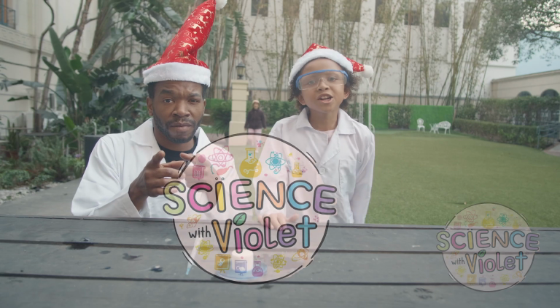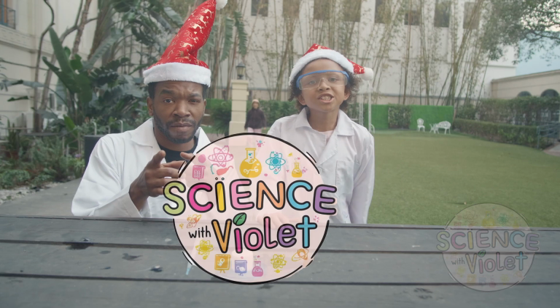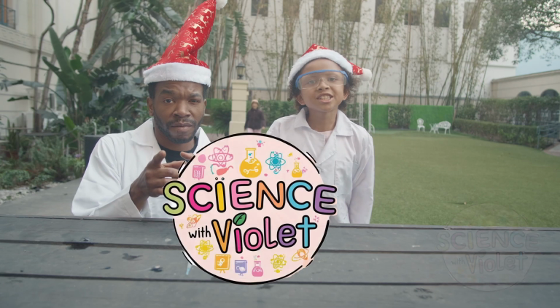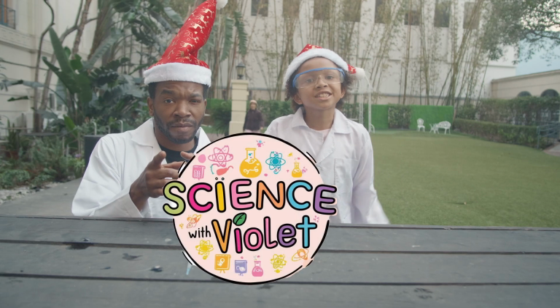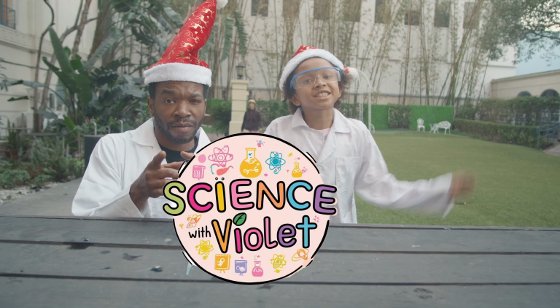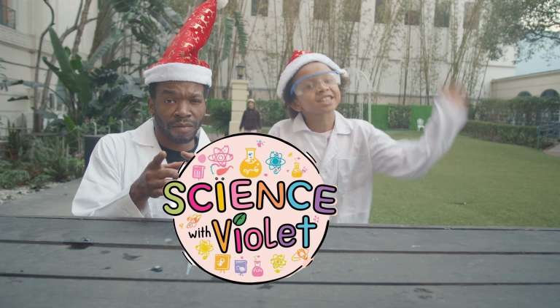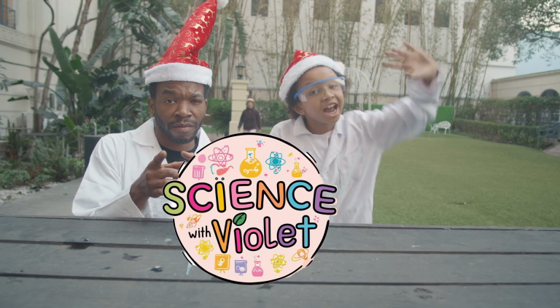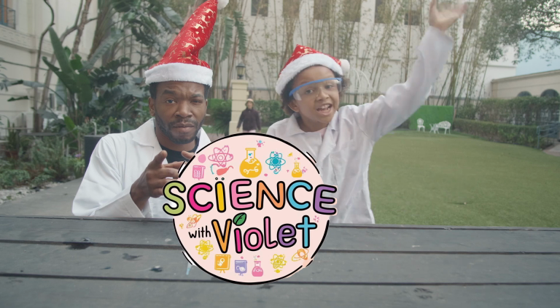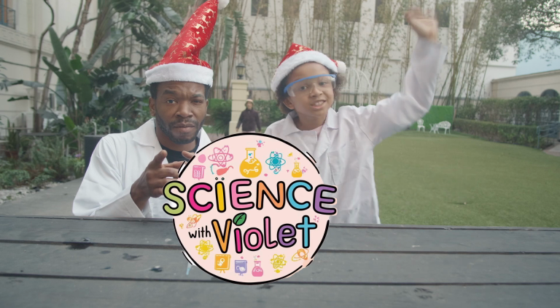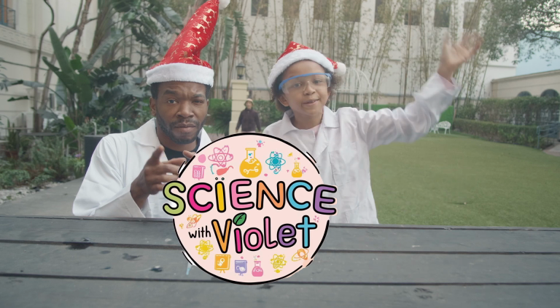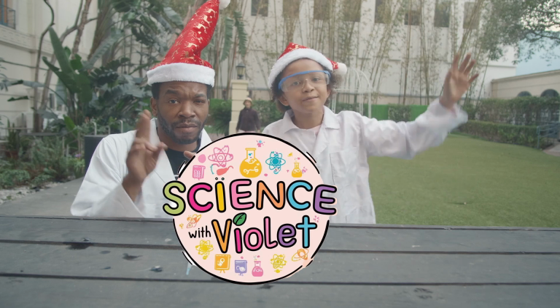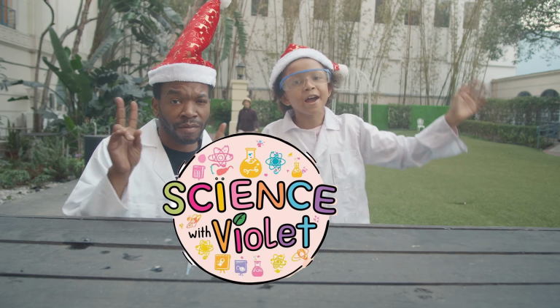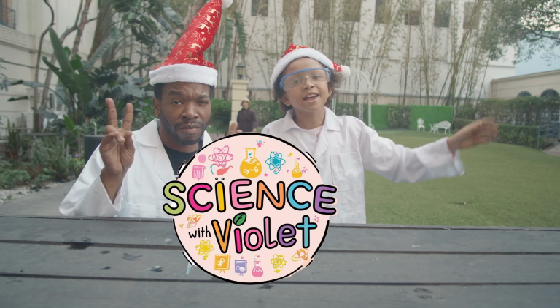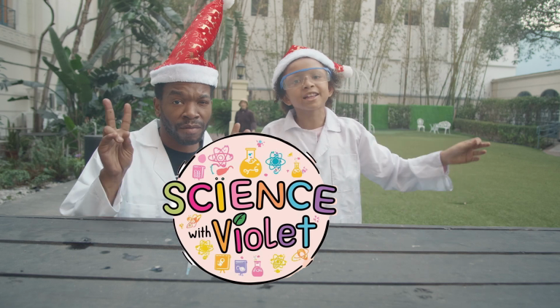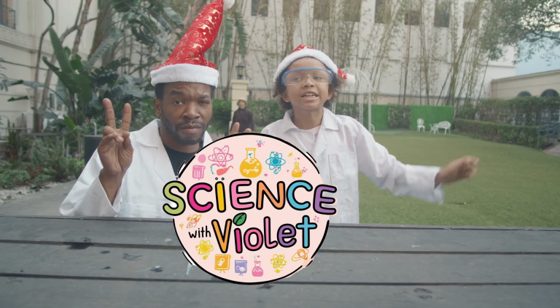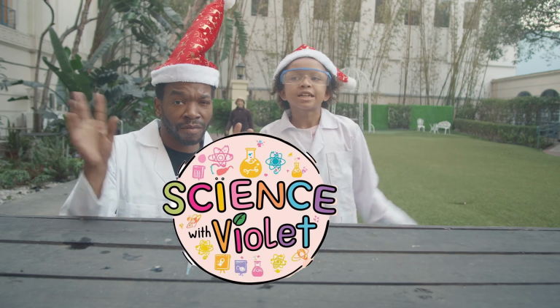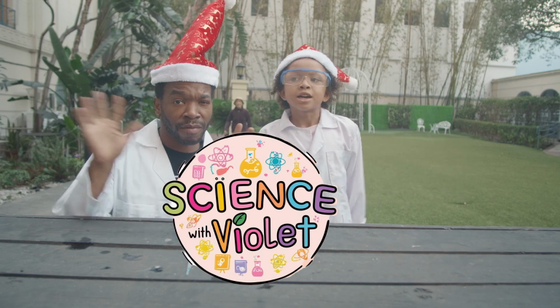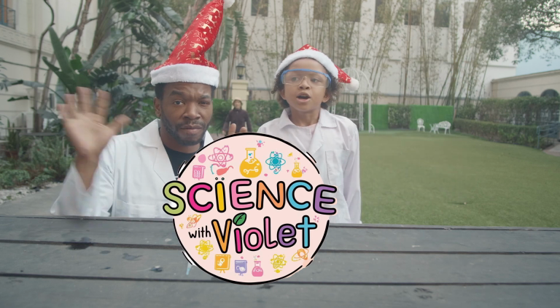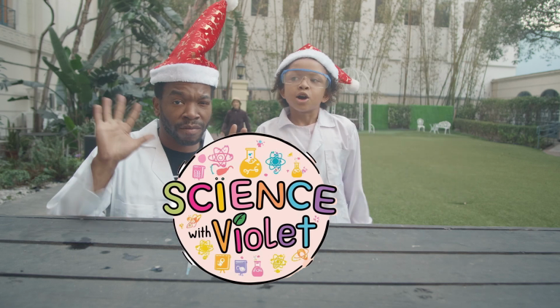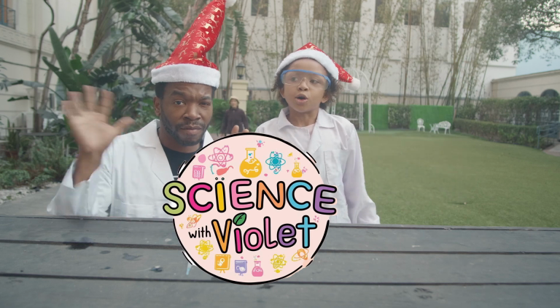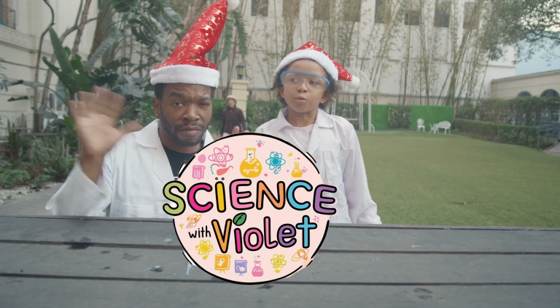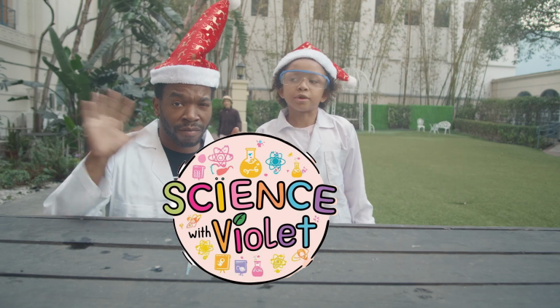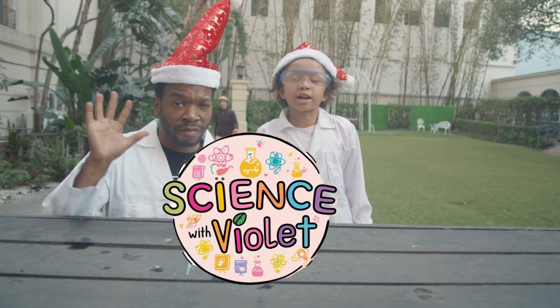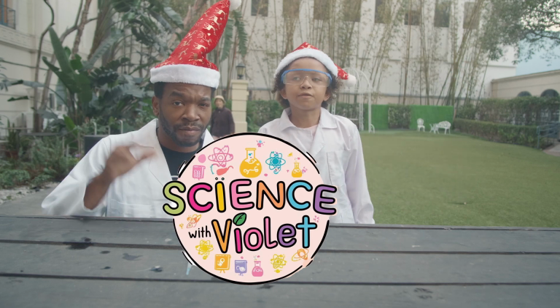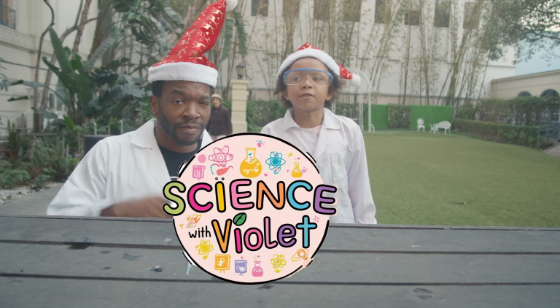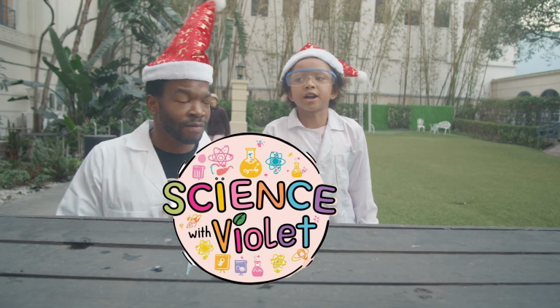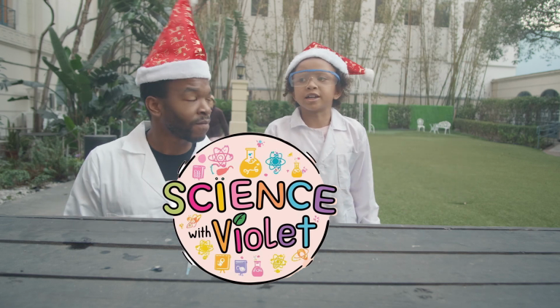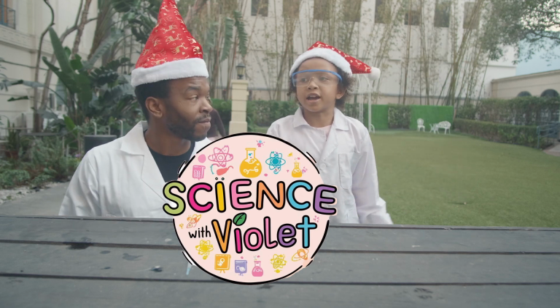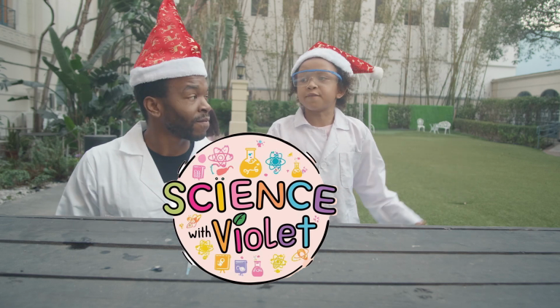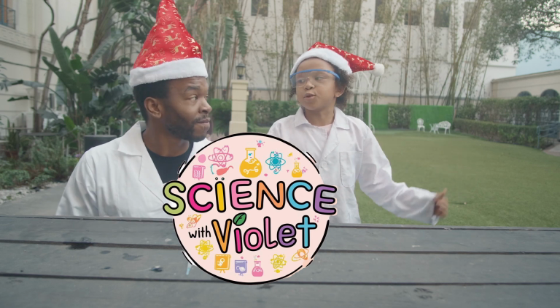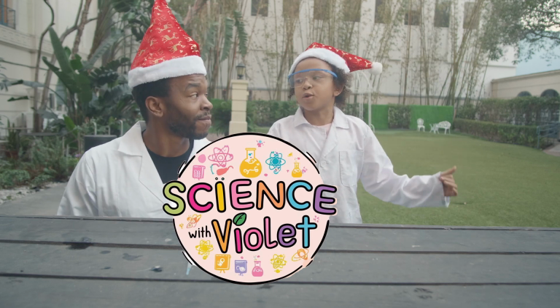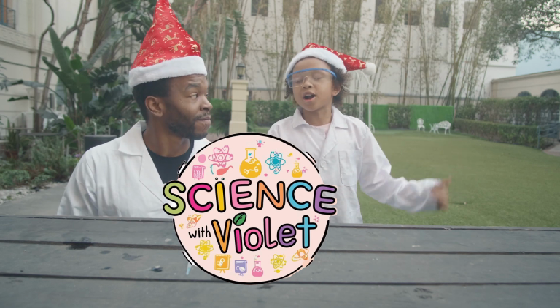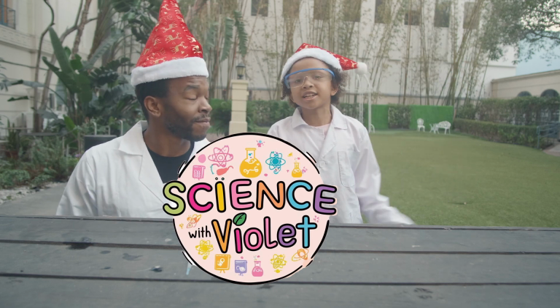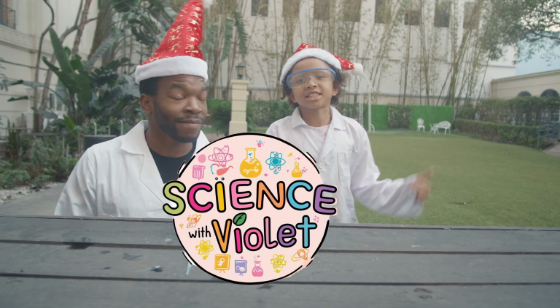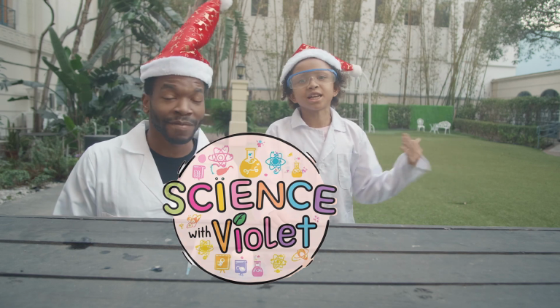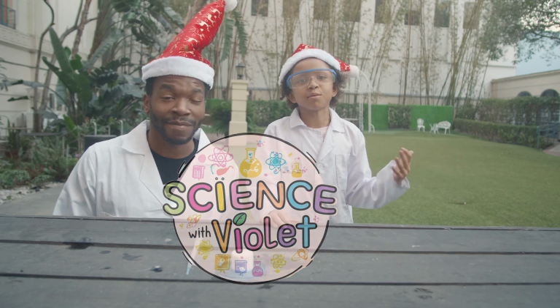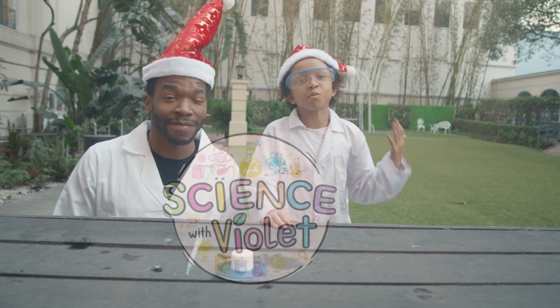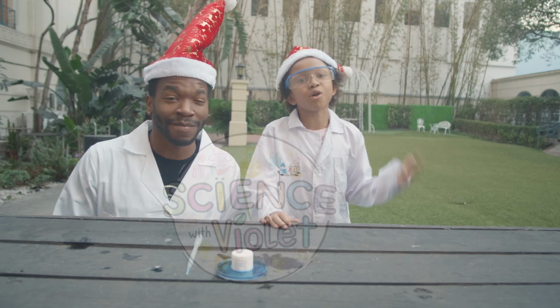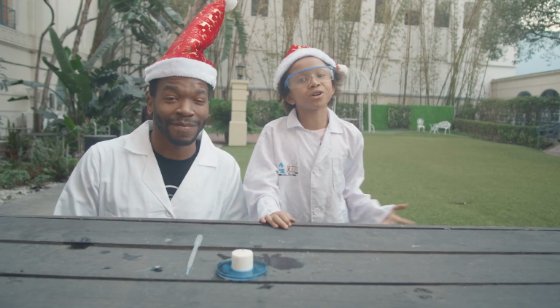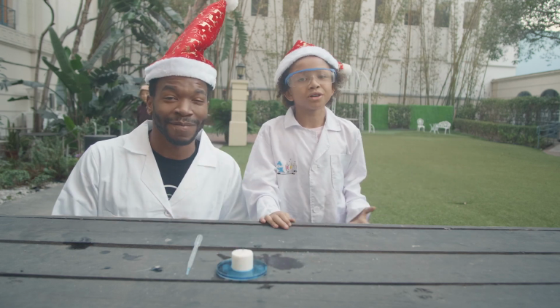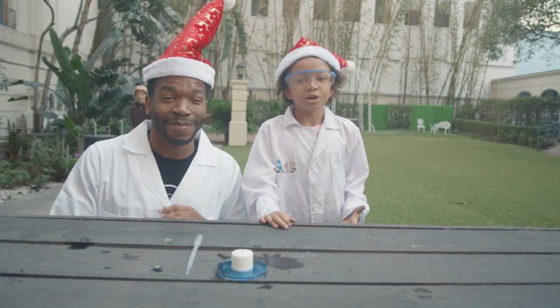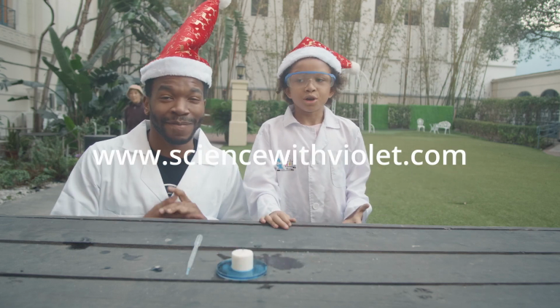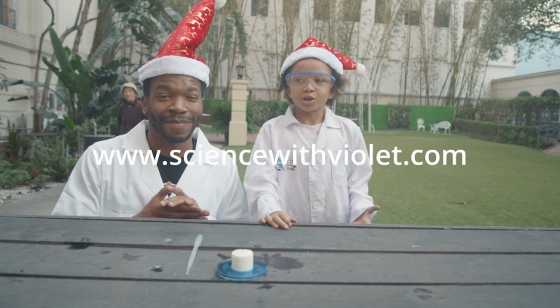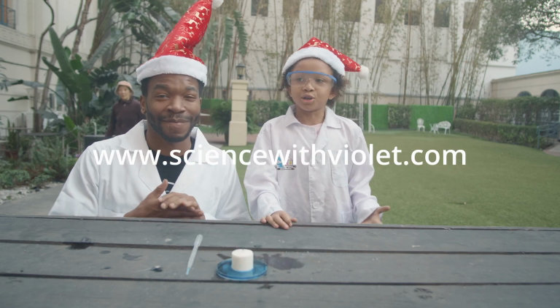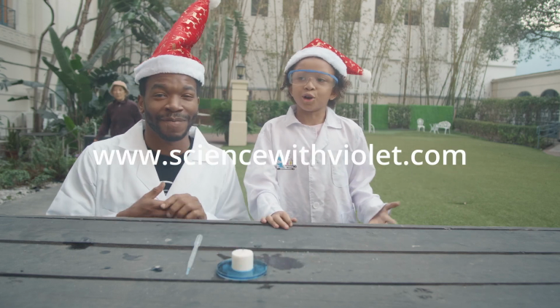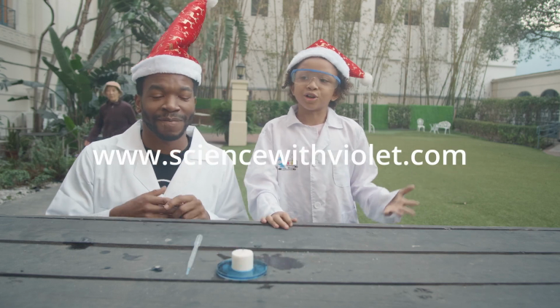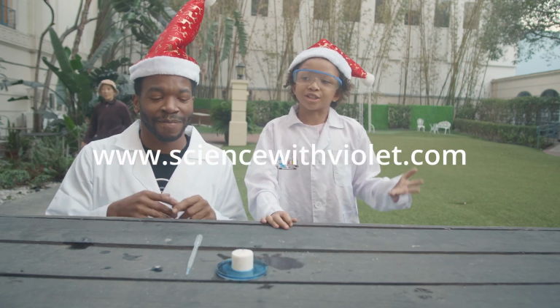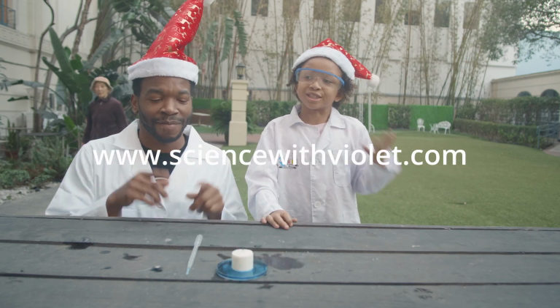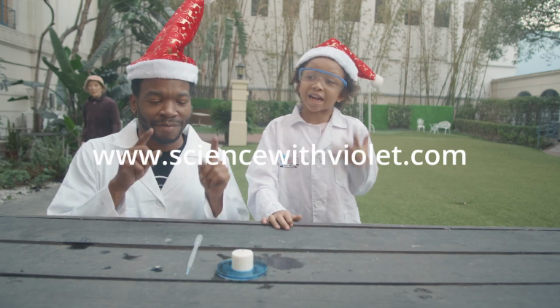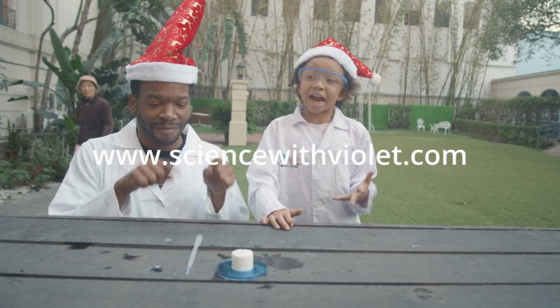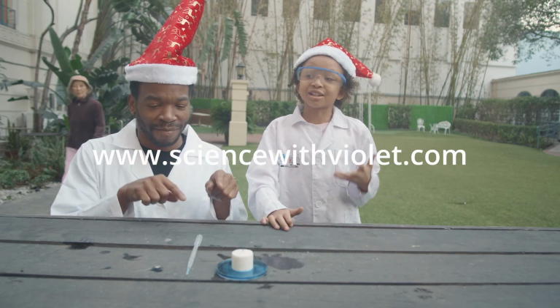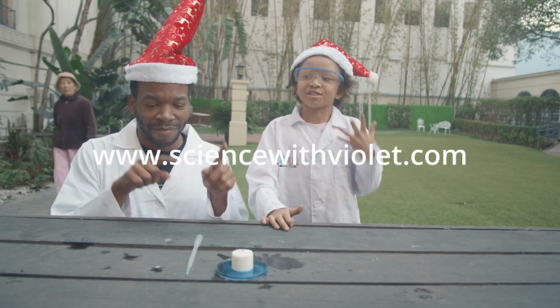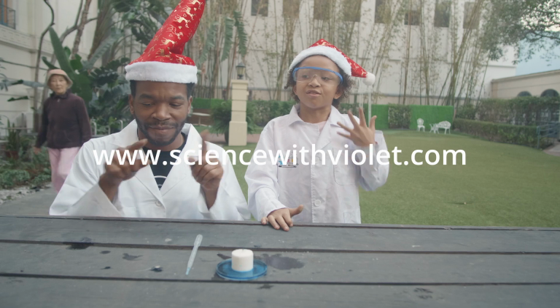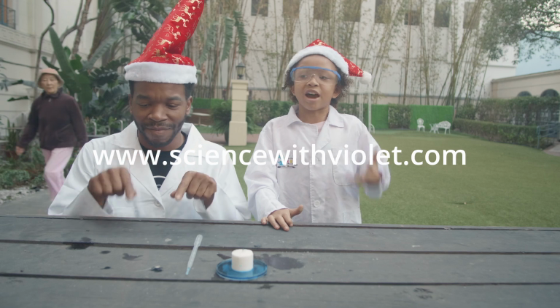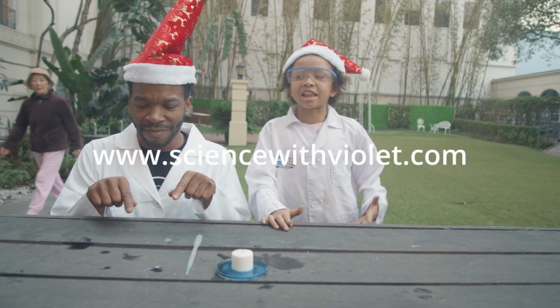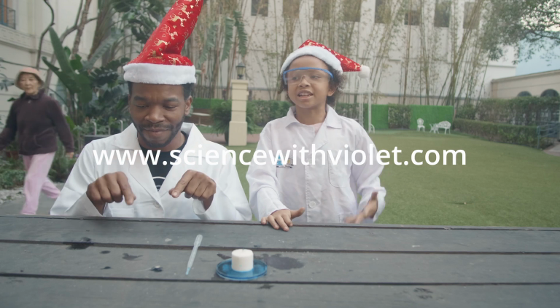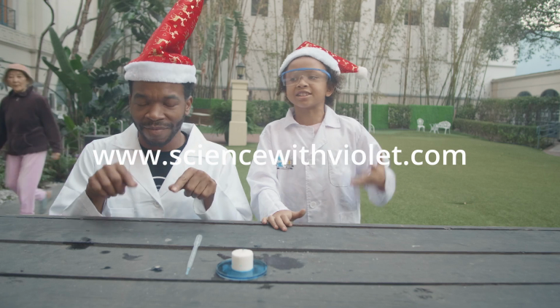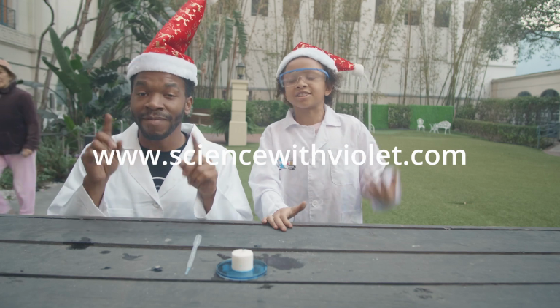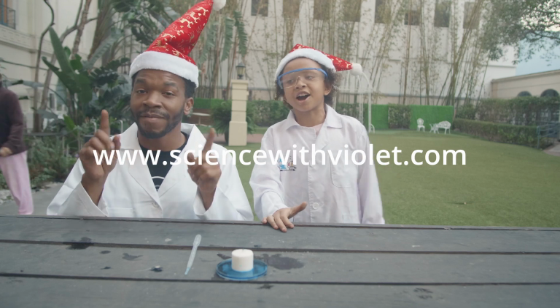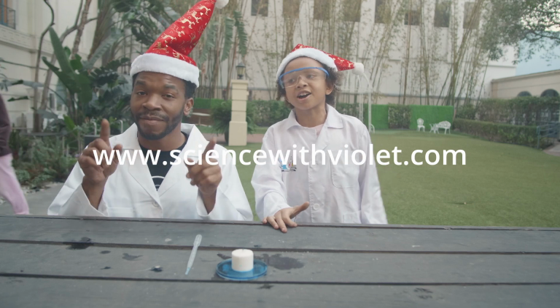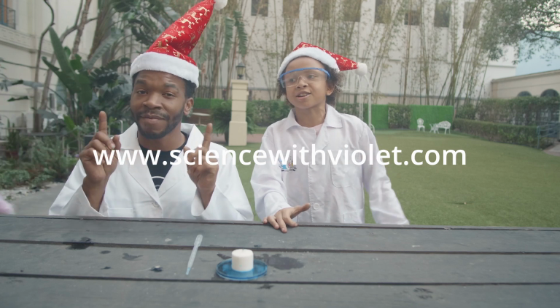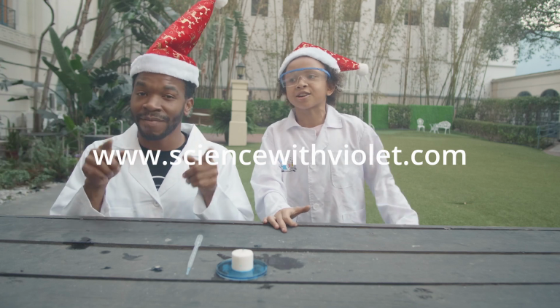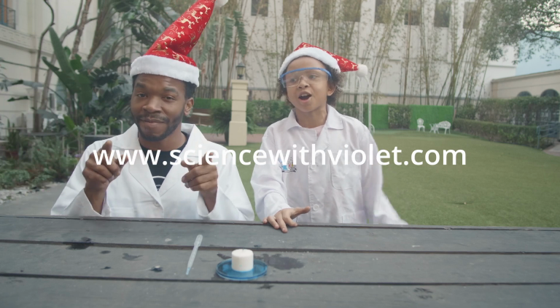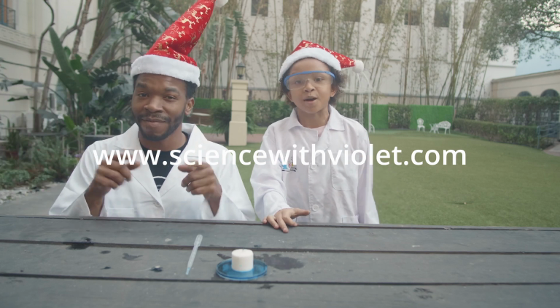Thanks for watching Science Revival. Hope you had fun. If you want to see more, go to ScienceRevival.com.